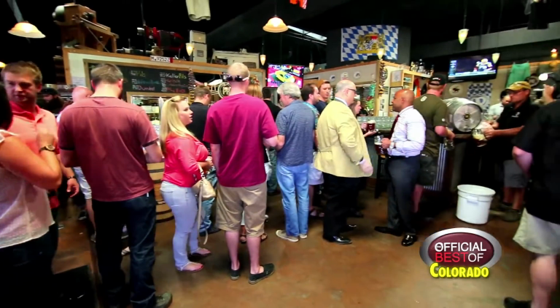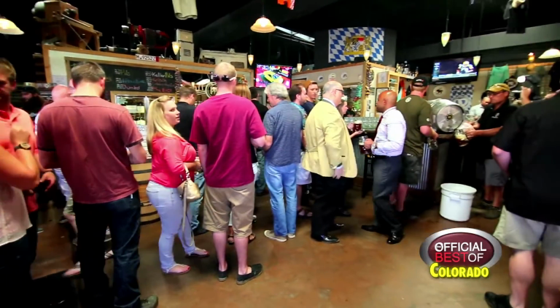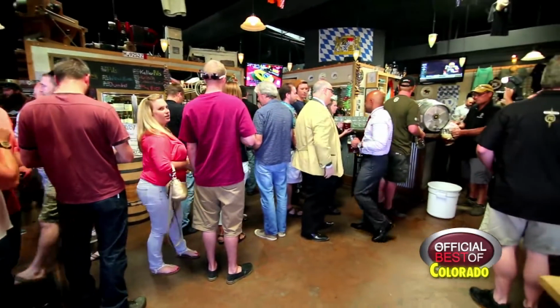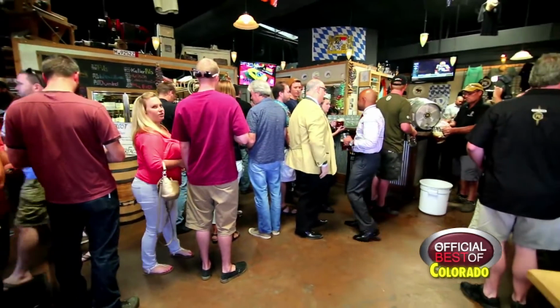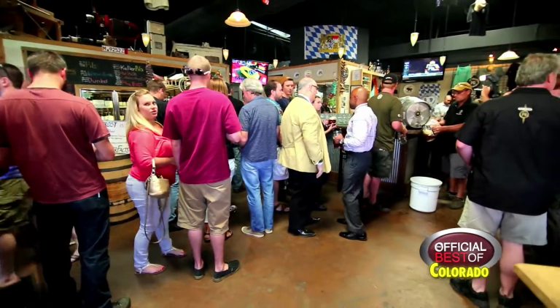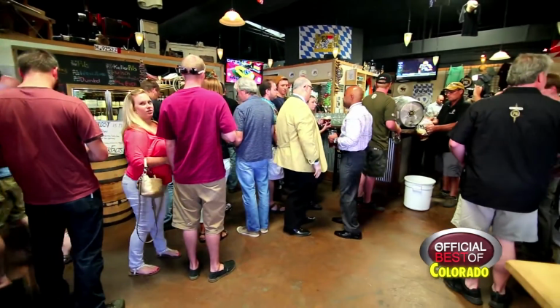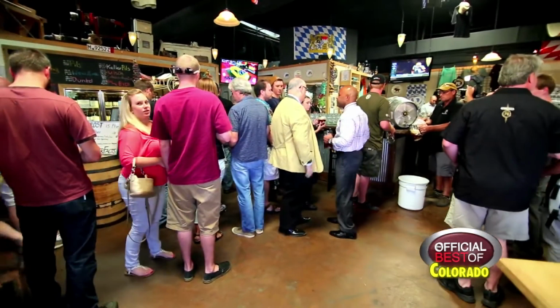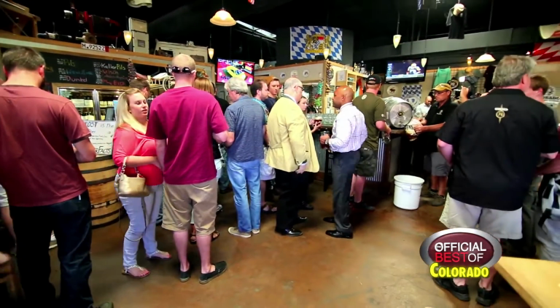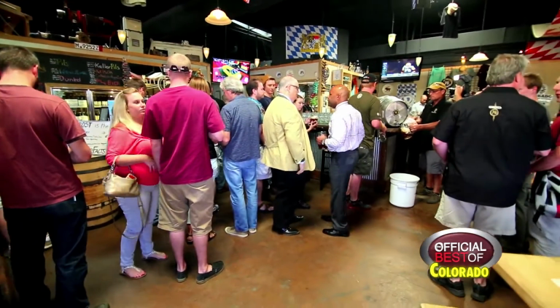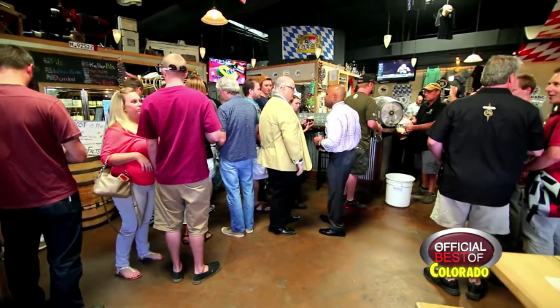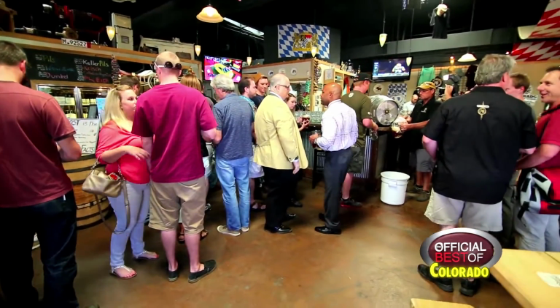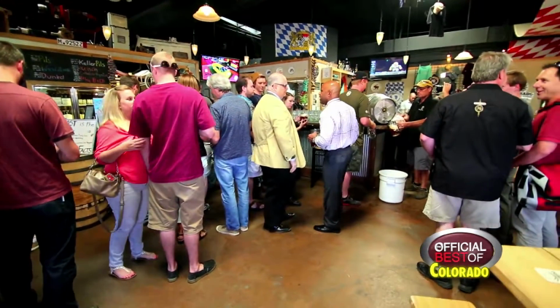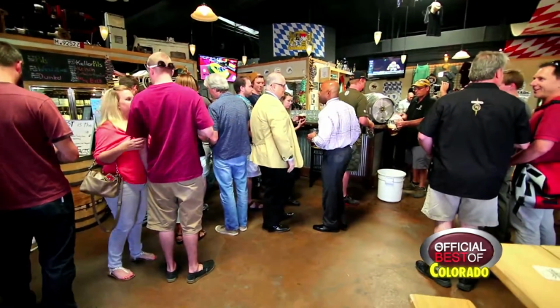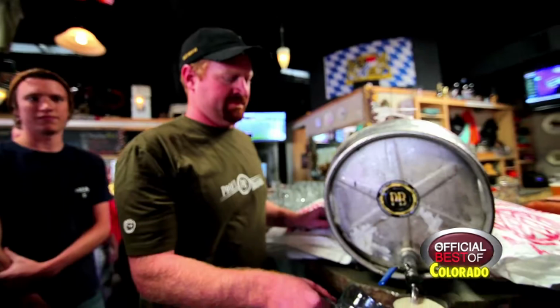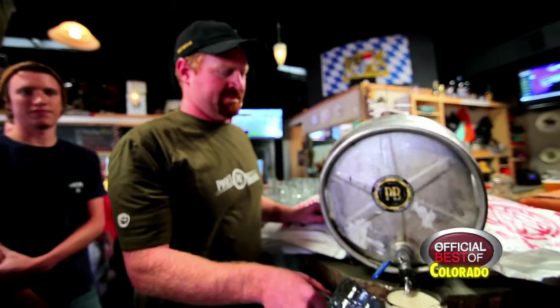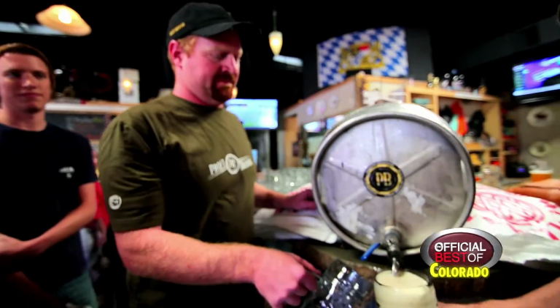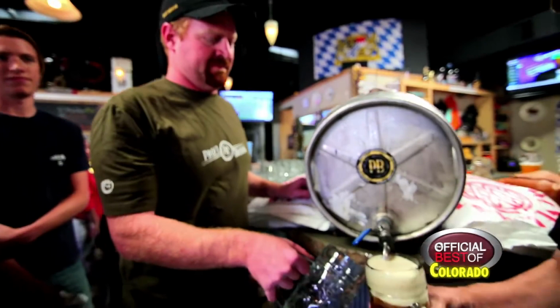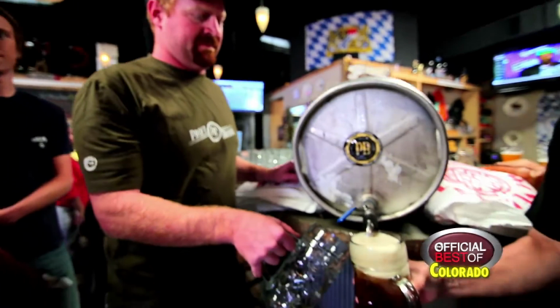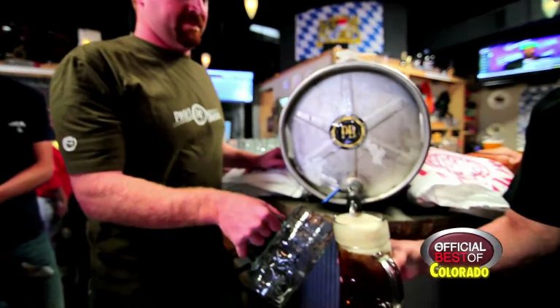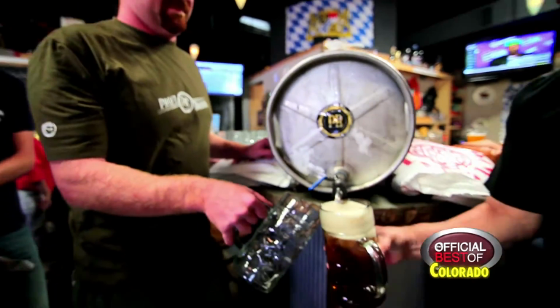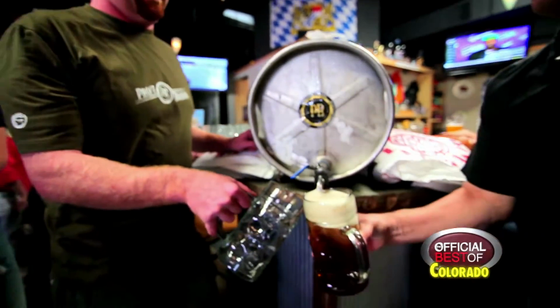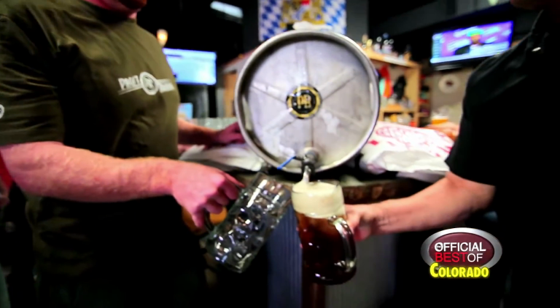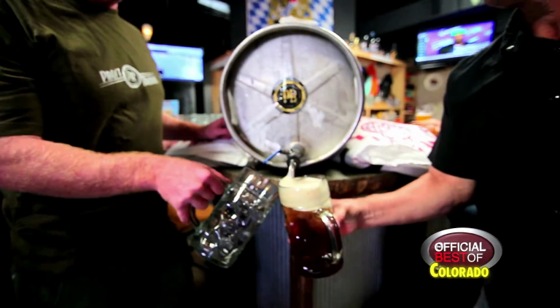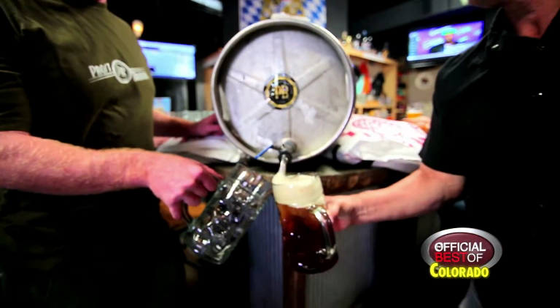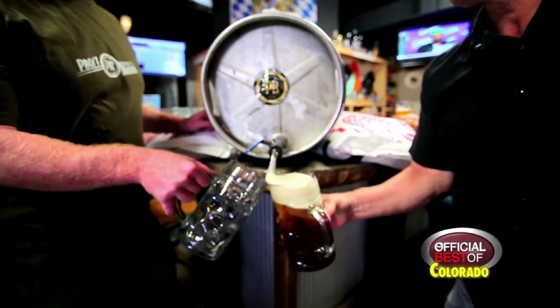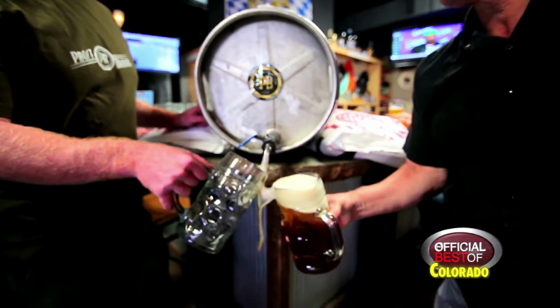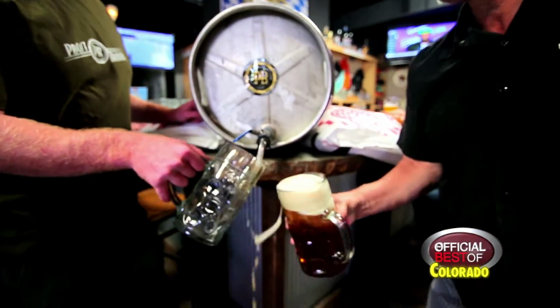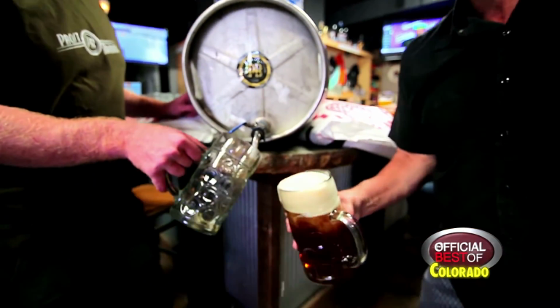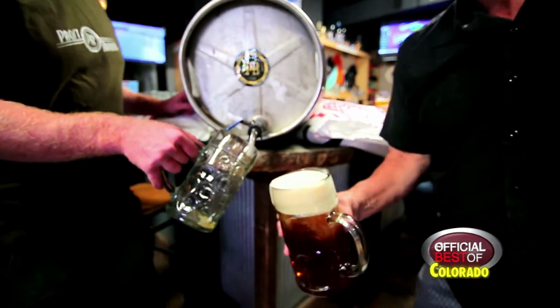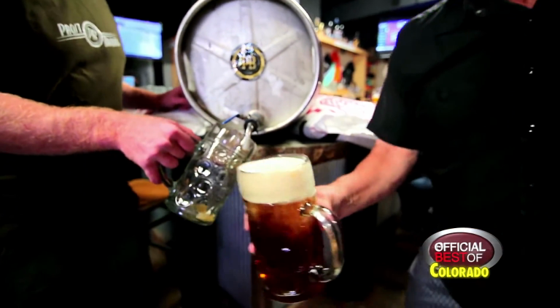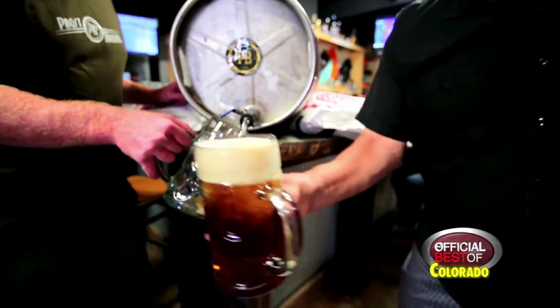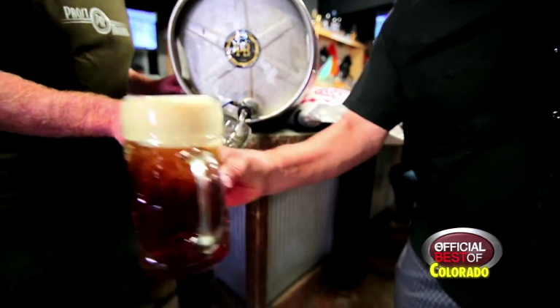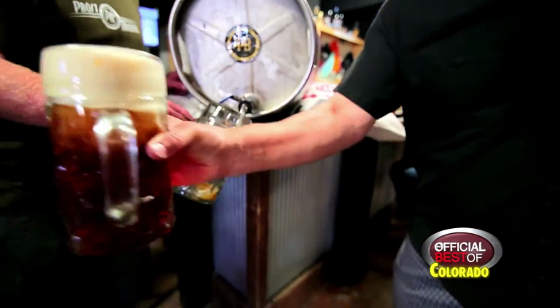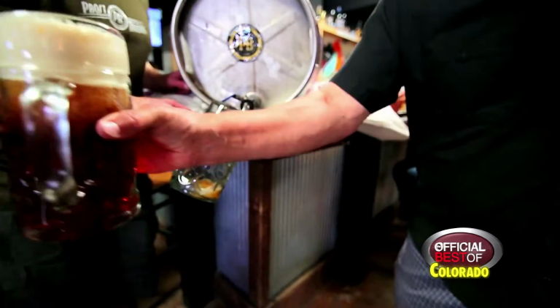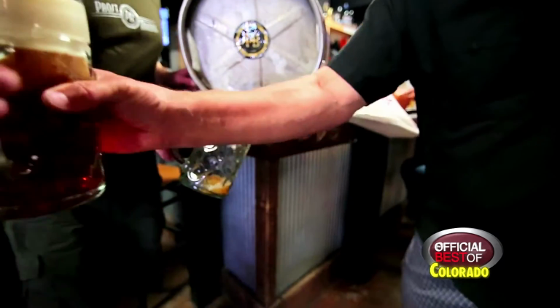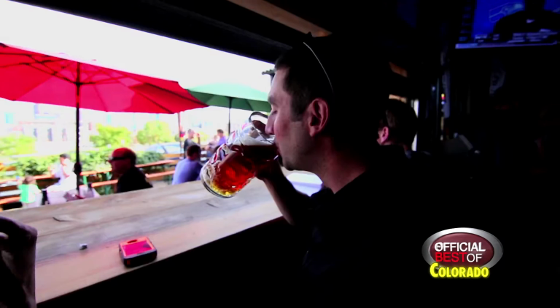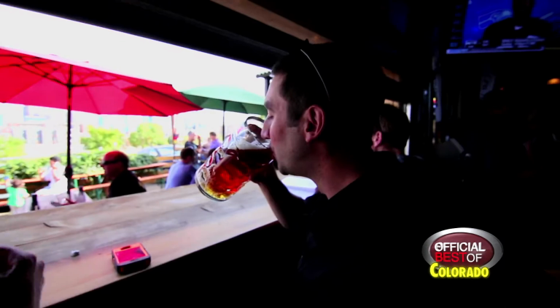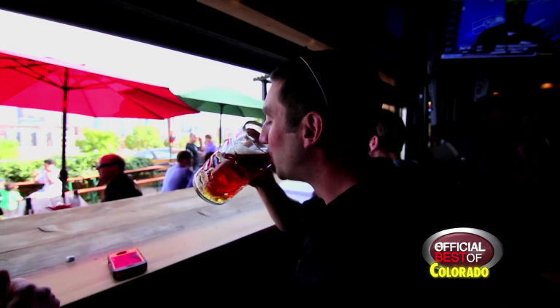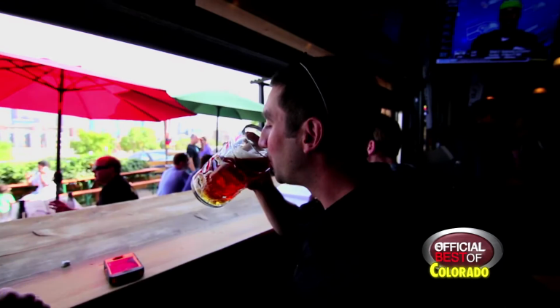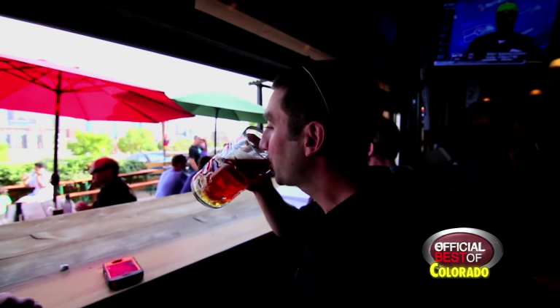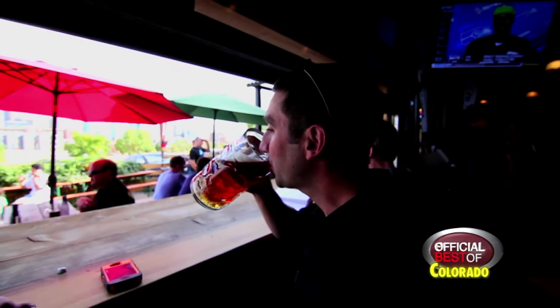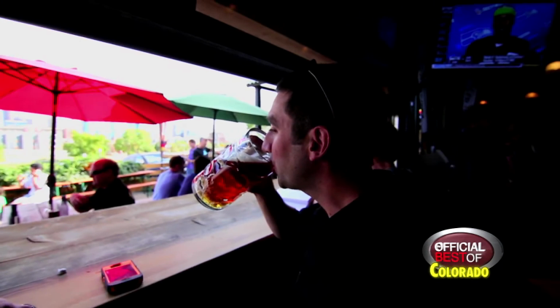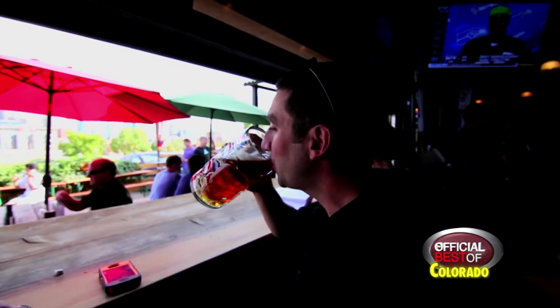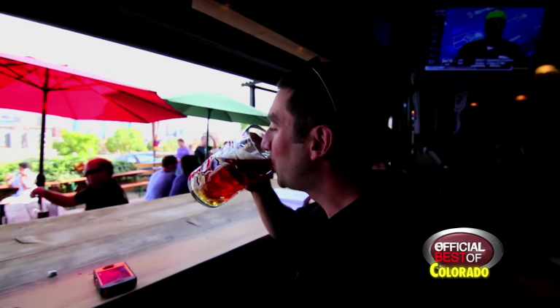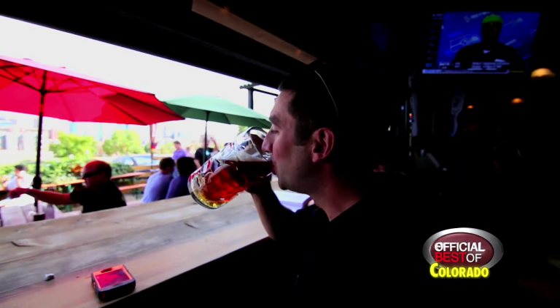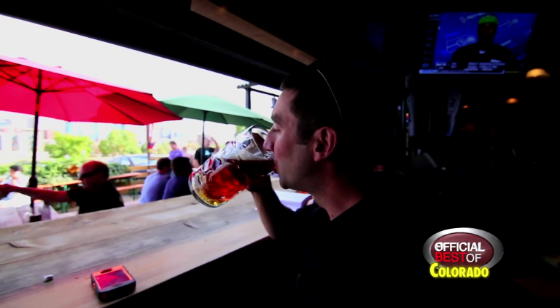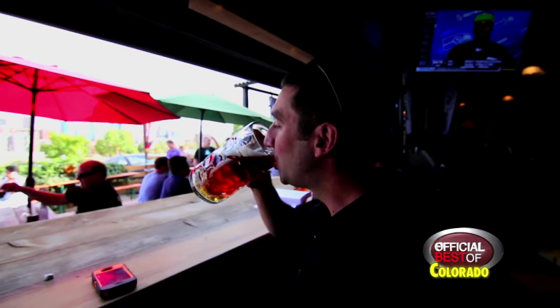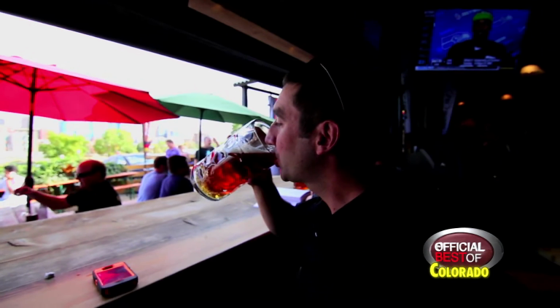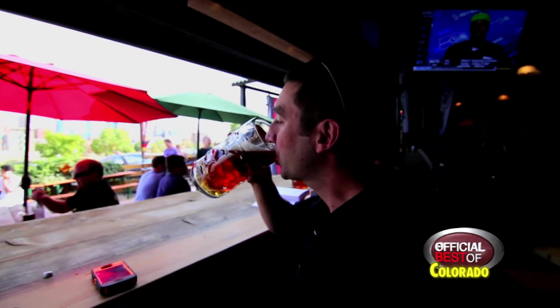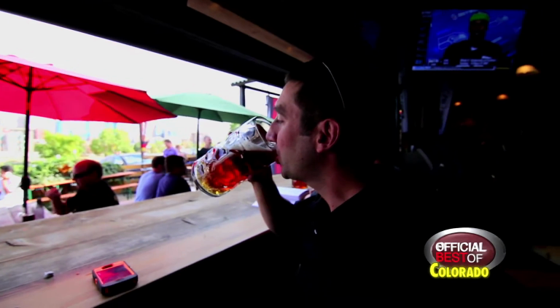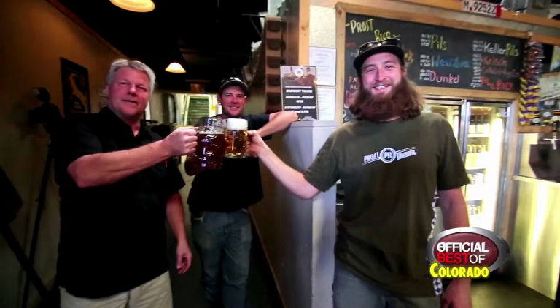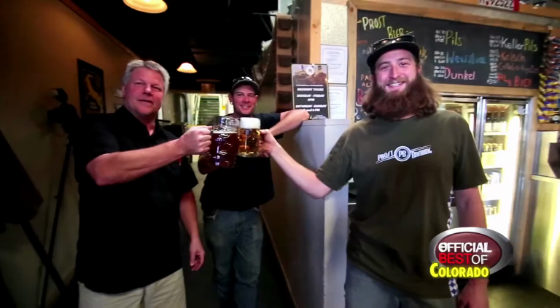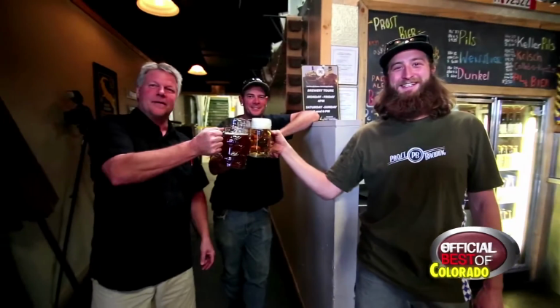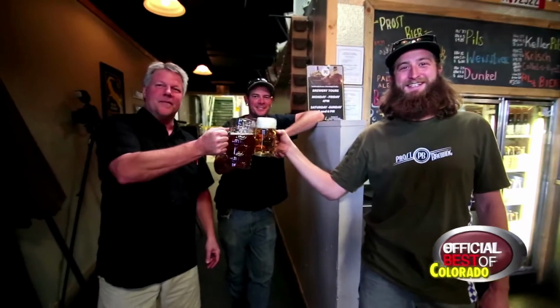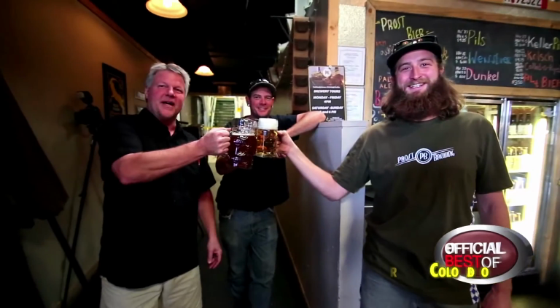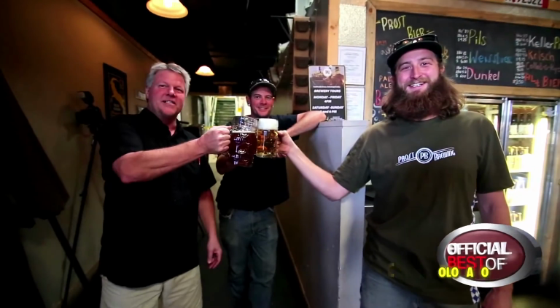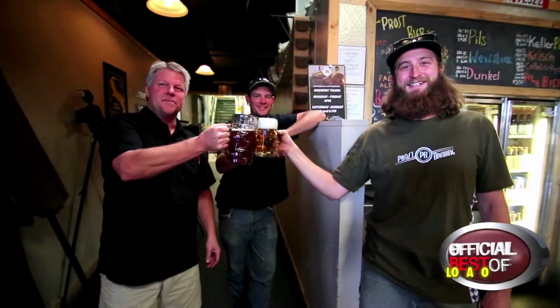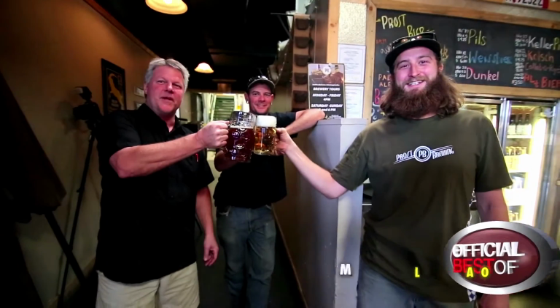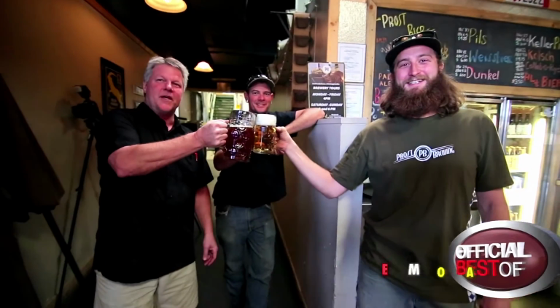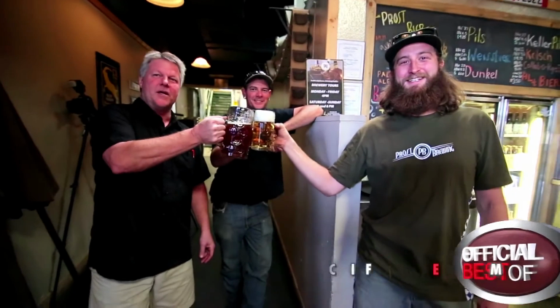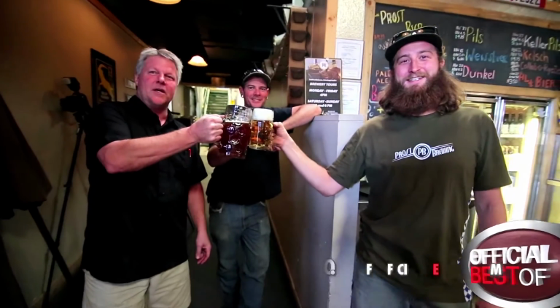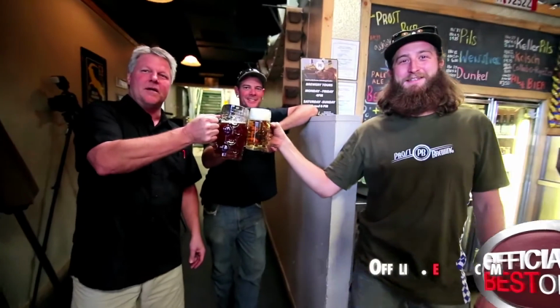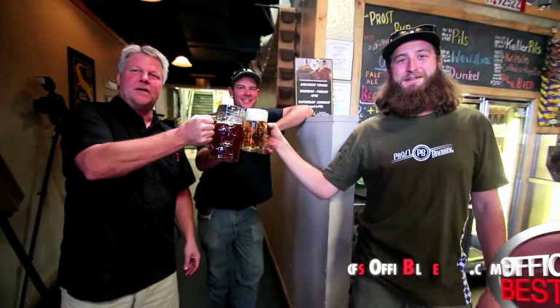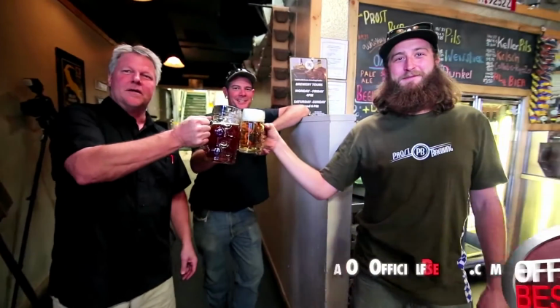We brew to the Reinheitsgebot. We use three ingredients and water. We don't add any adjuncts or any of those kind of things to our beer.